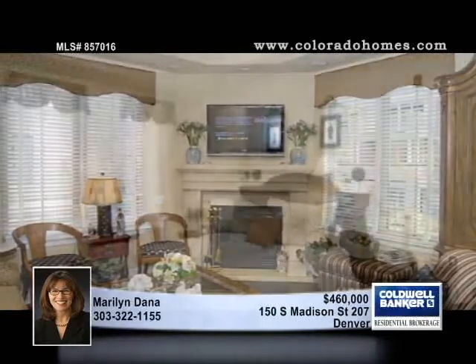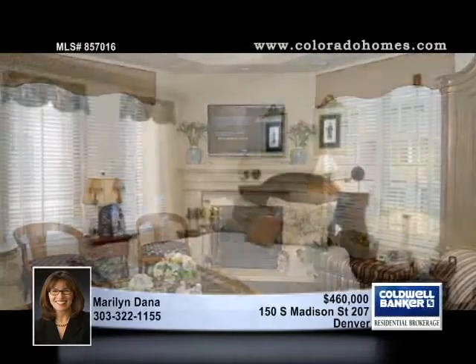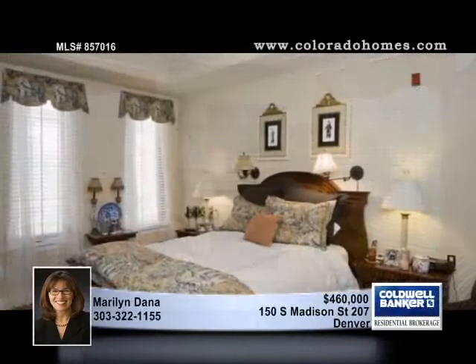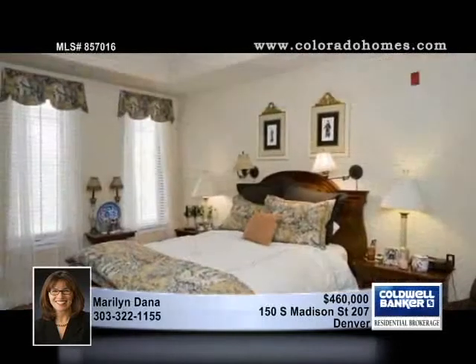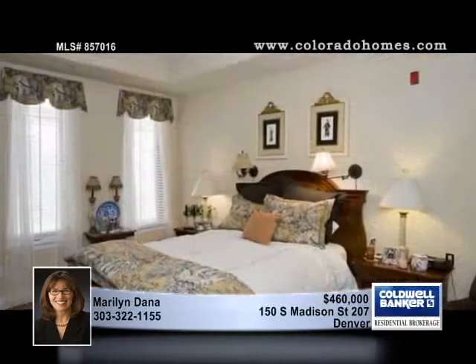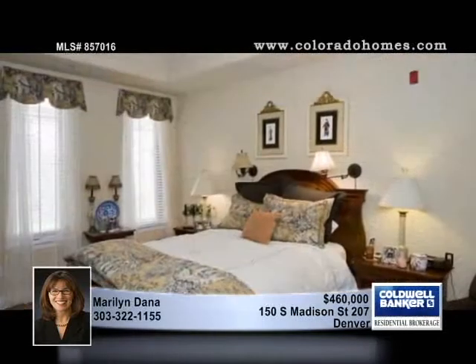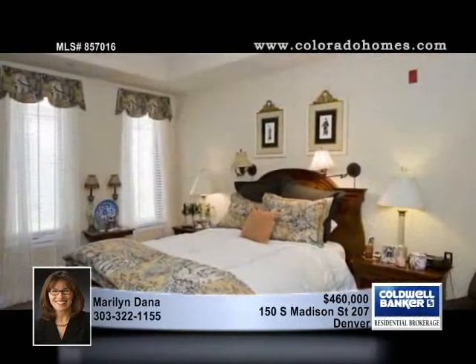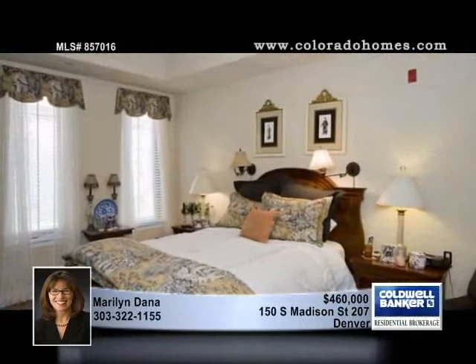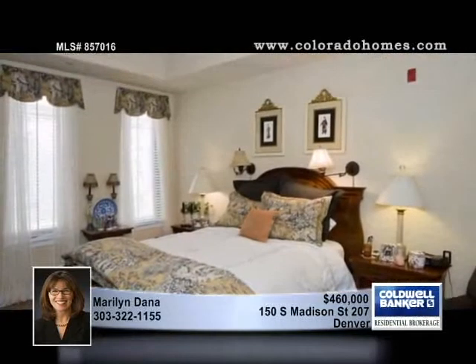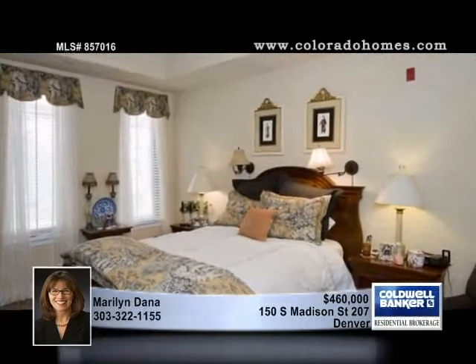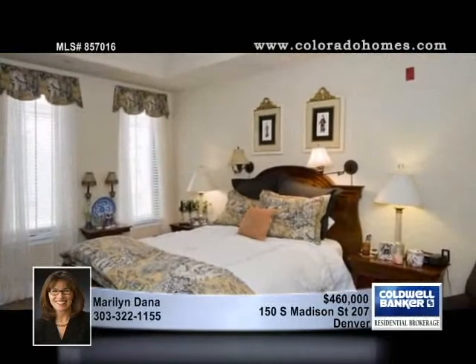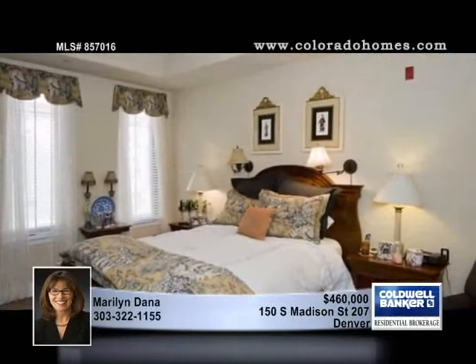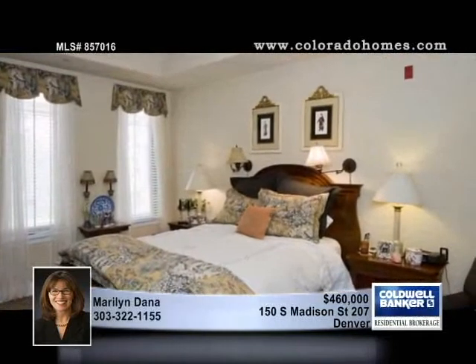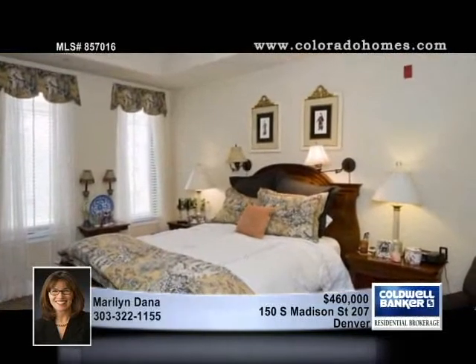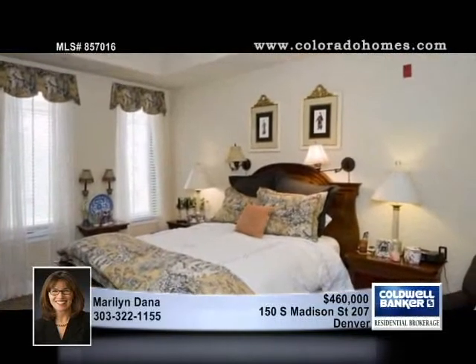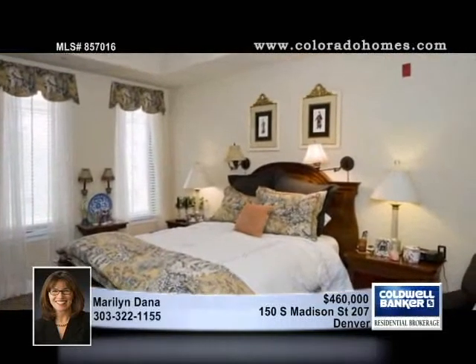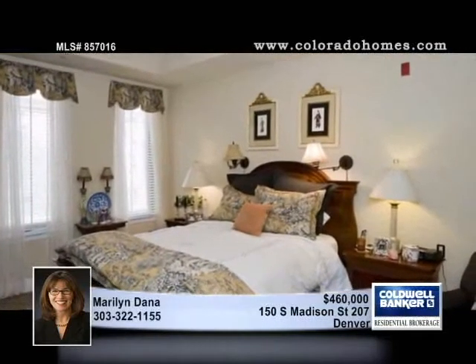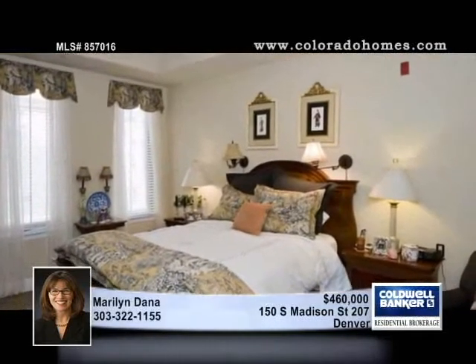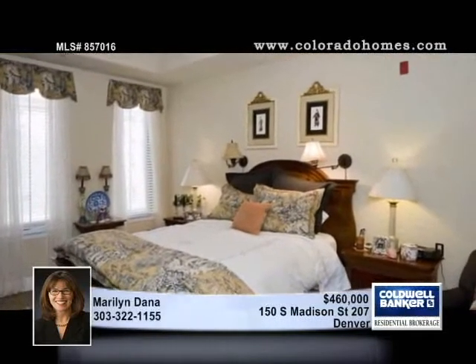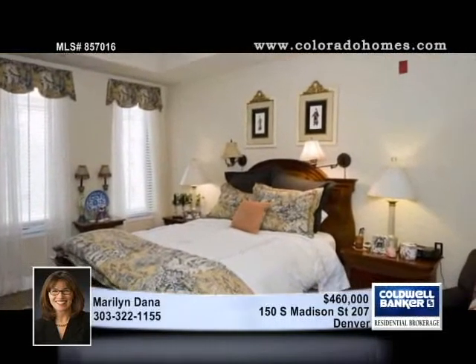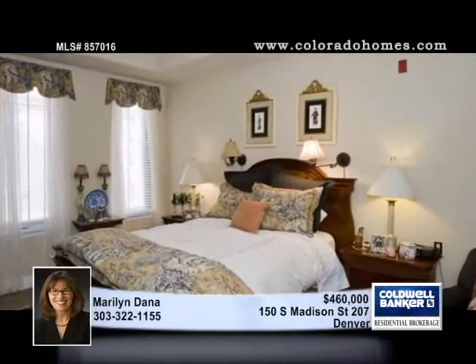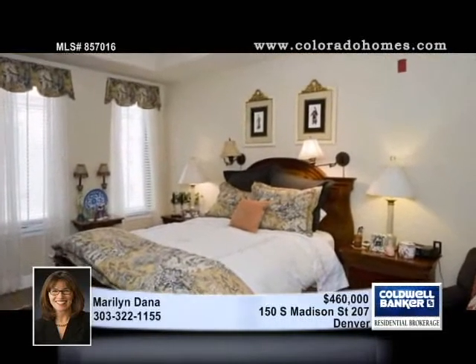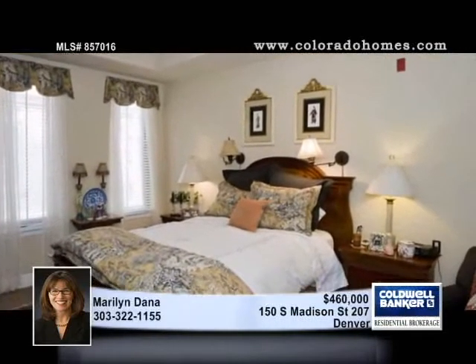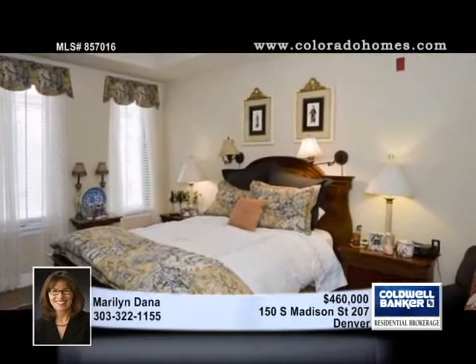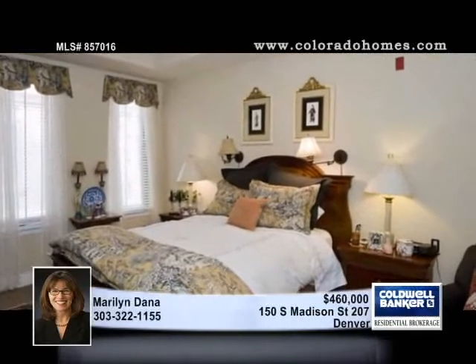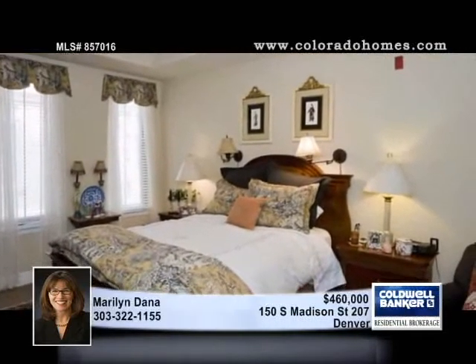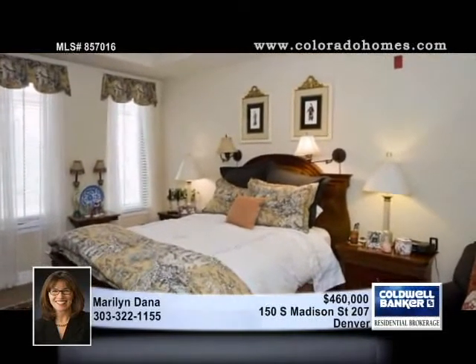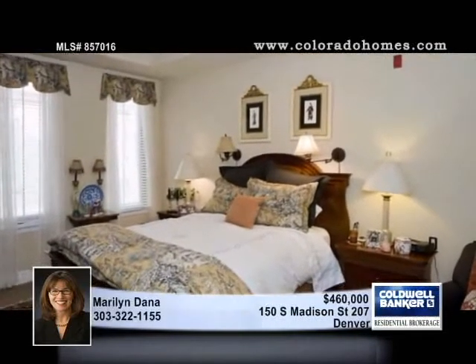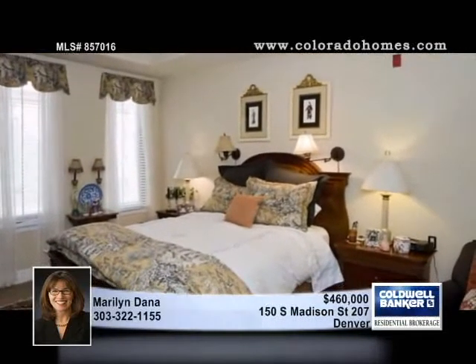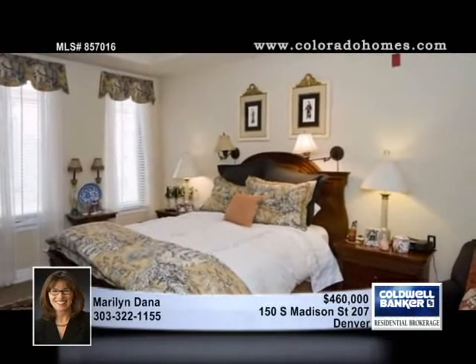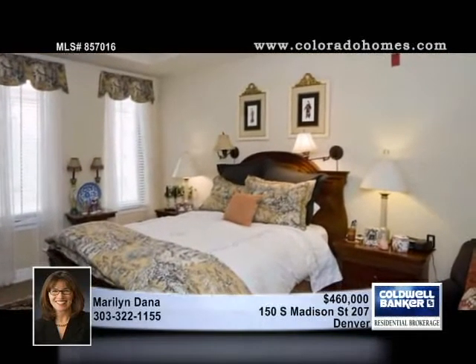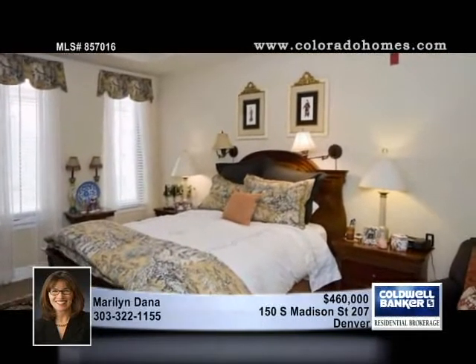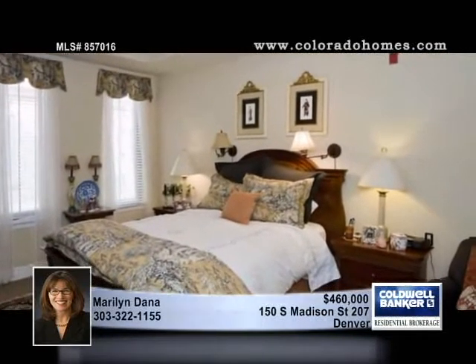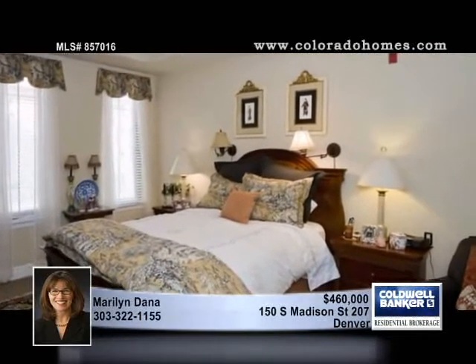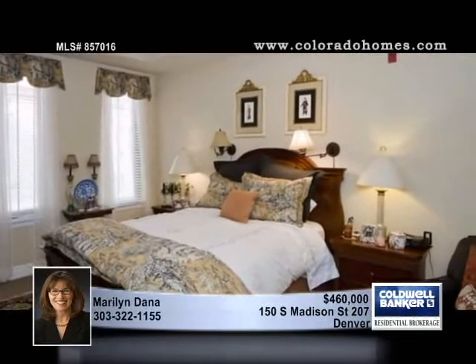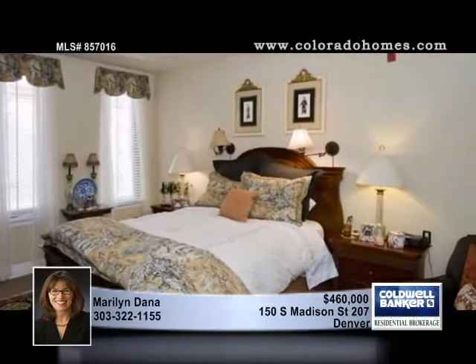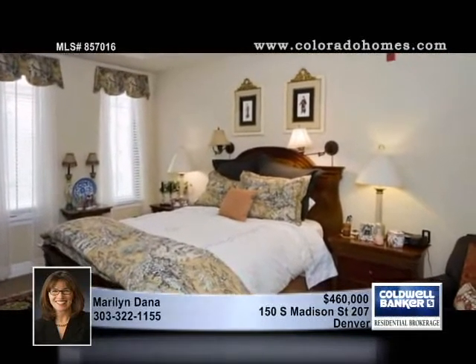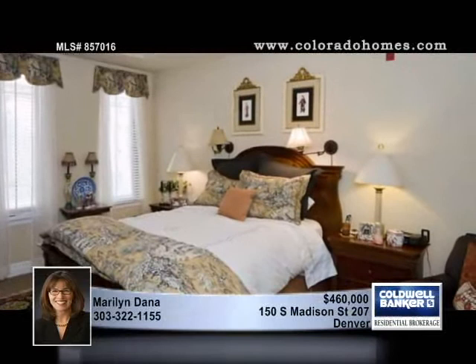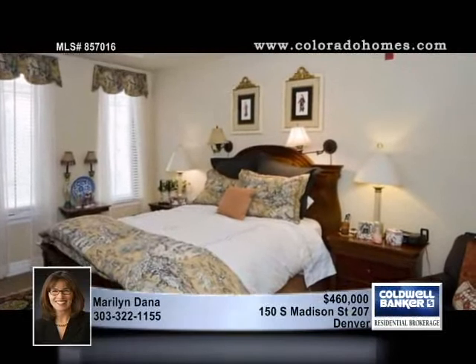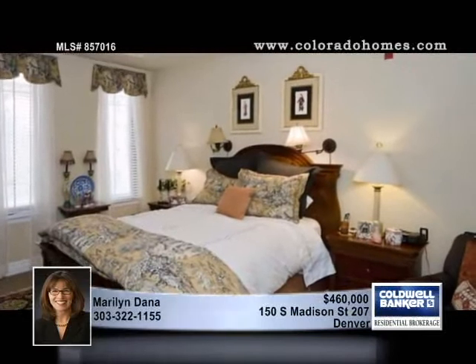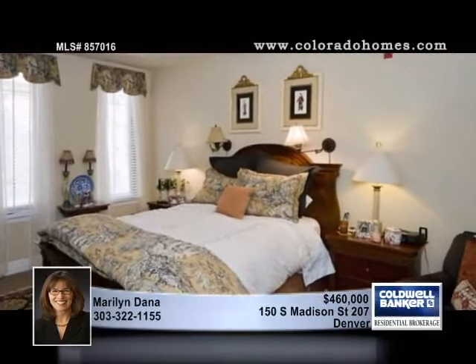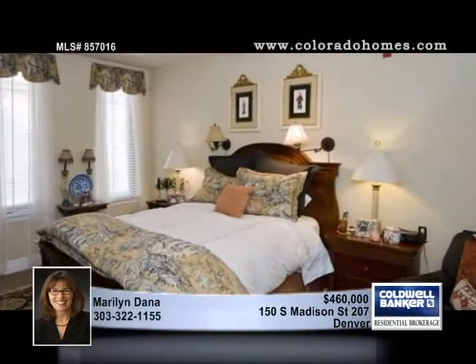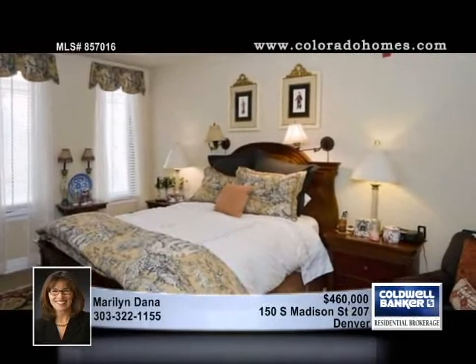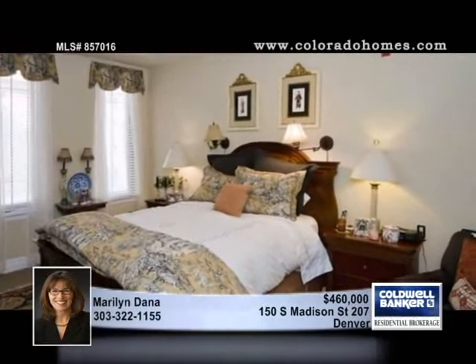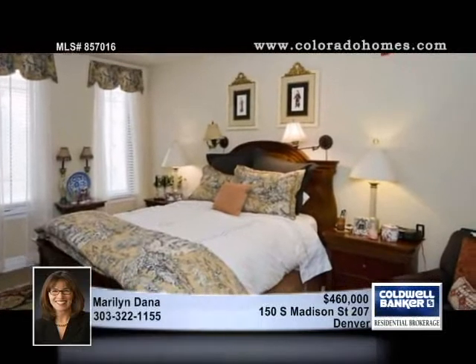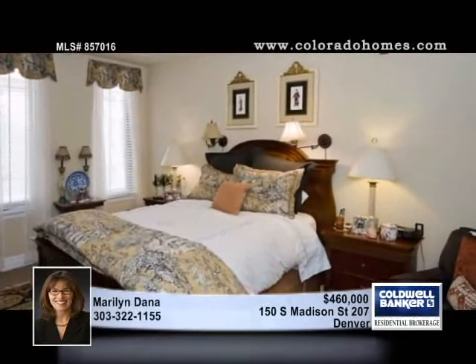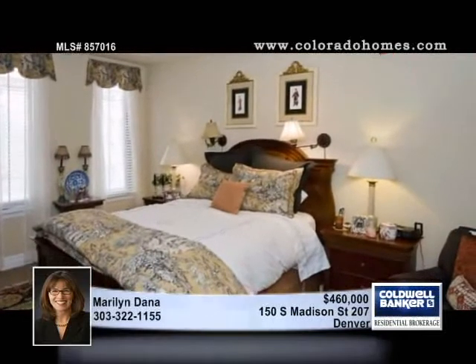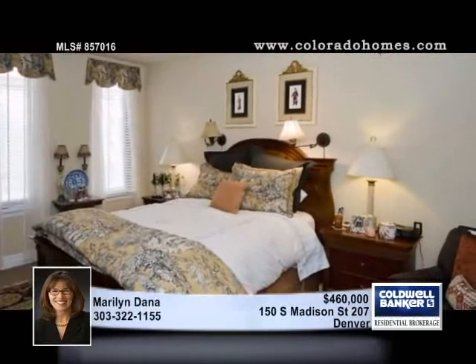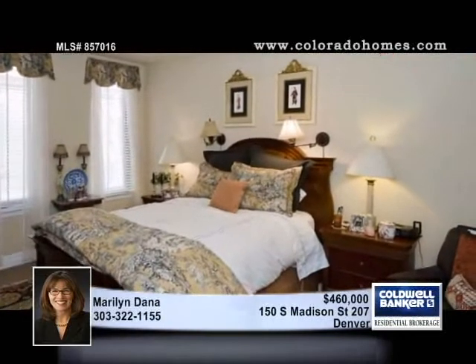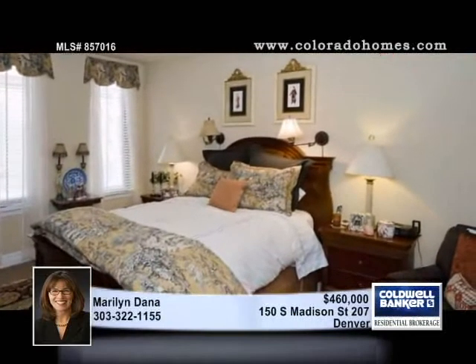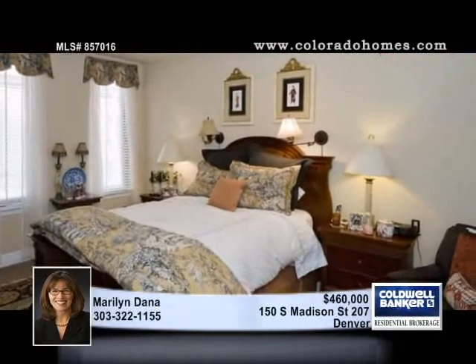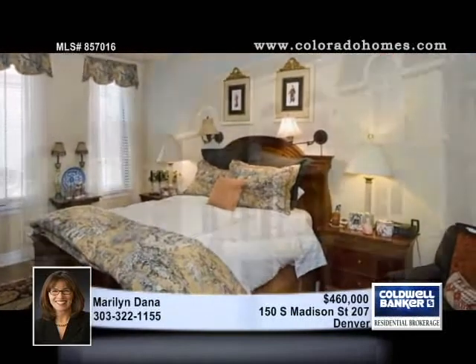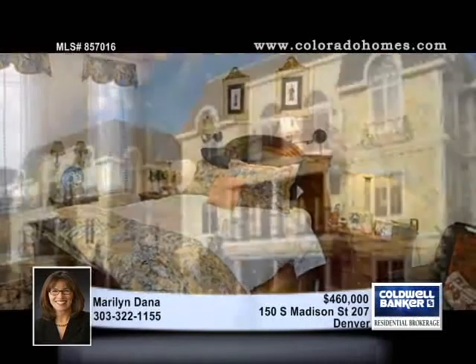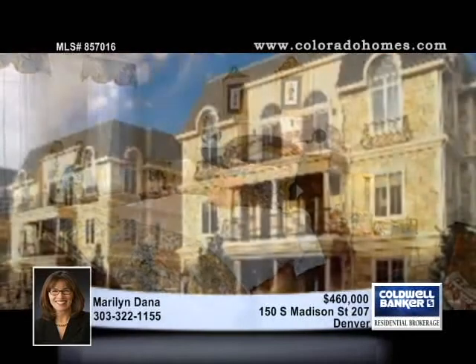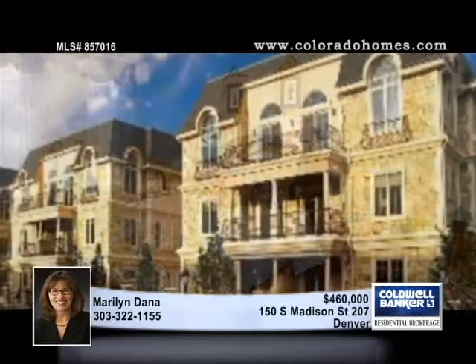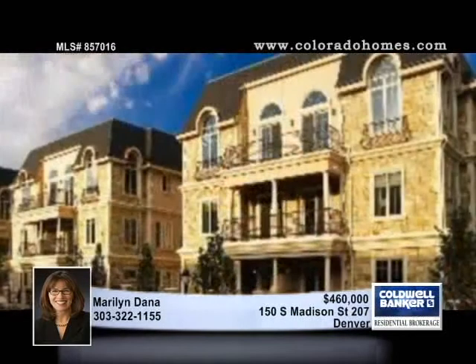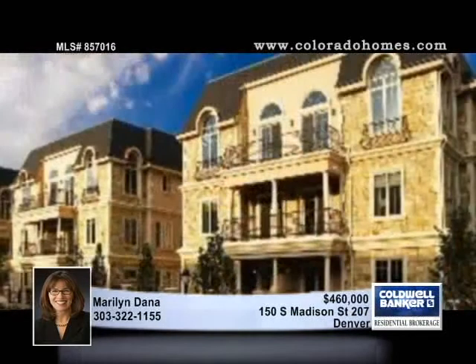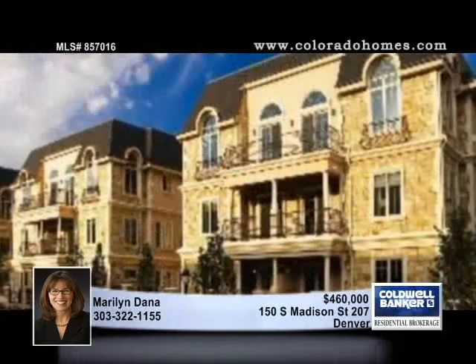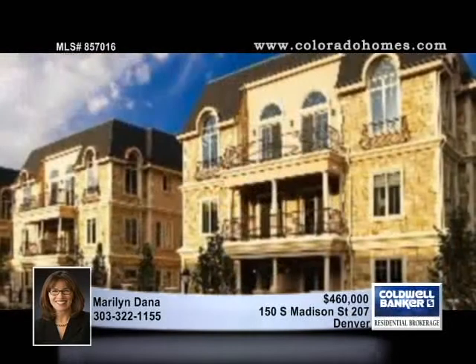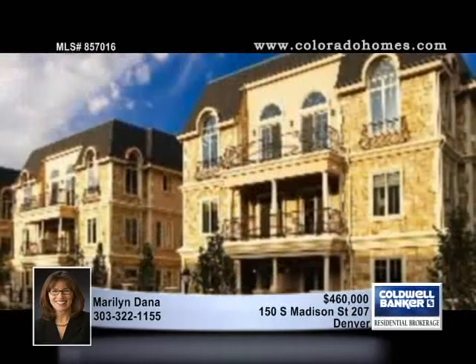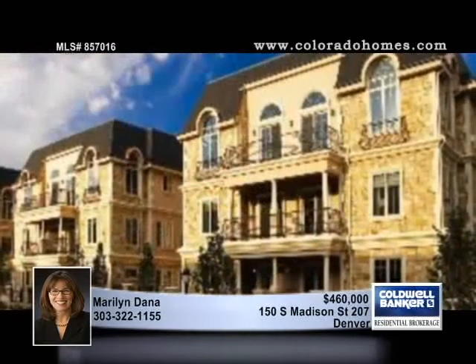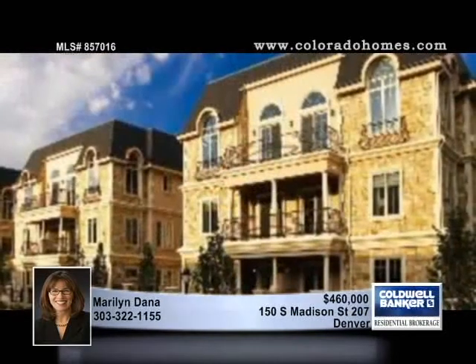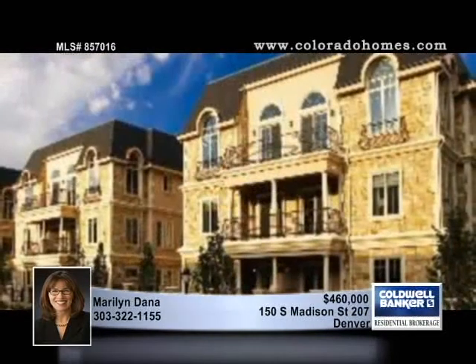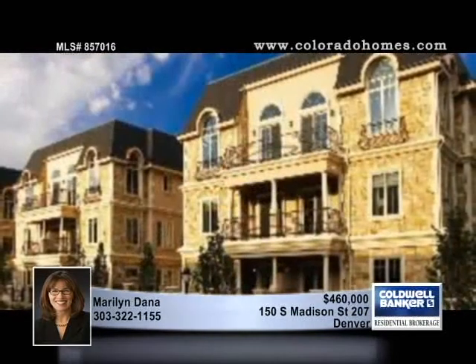This home is light and bright. Two parking spaces are included, with a location that's close to shops and restaurants. Call Maryland today.